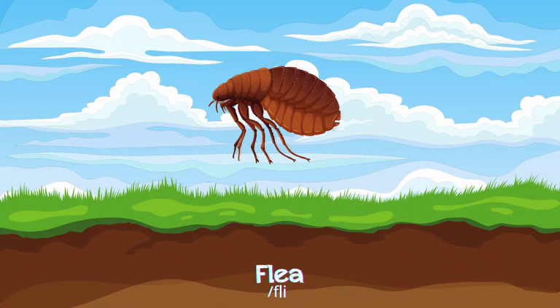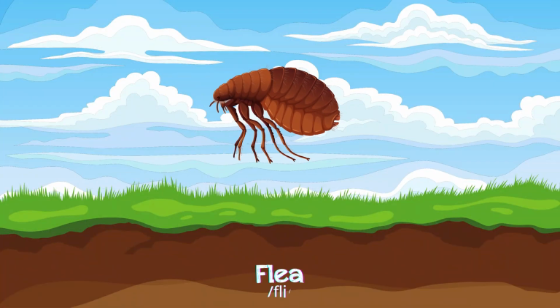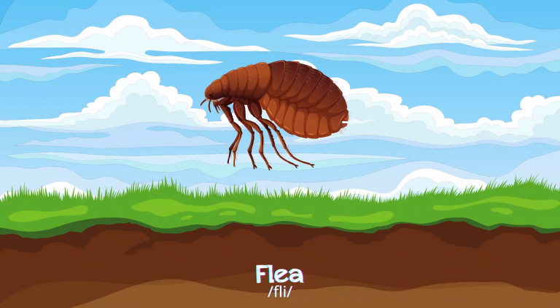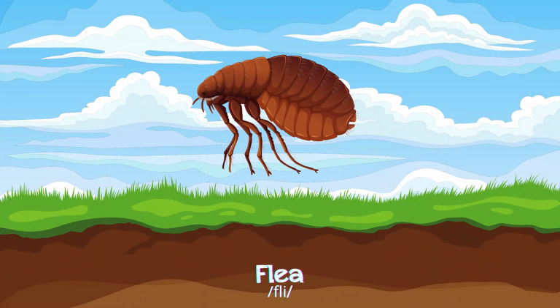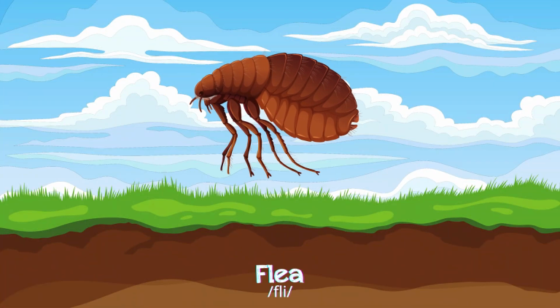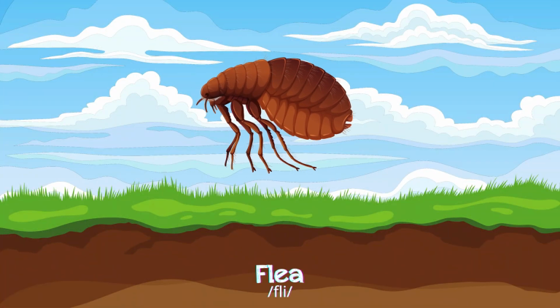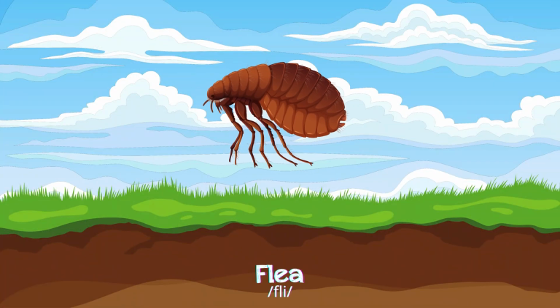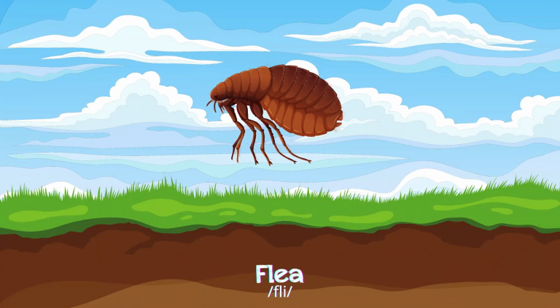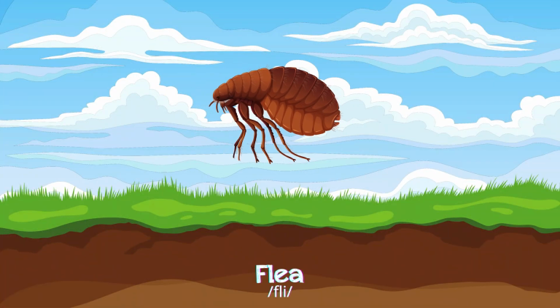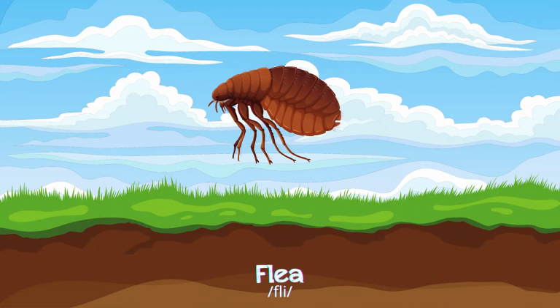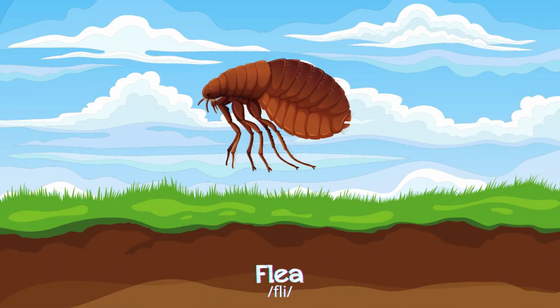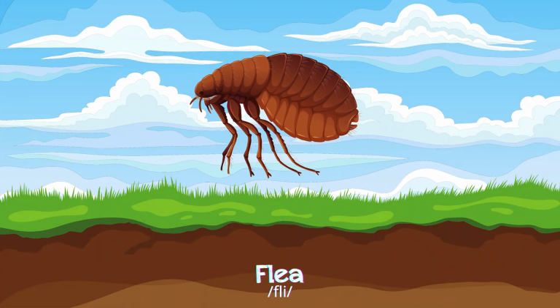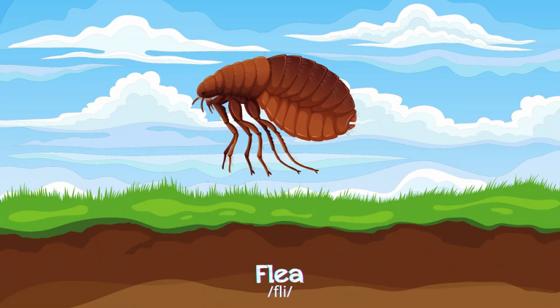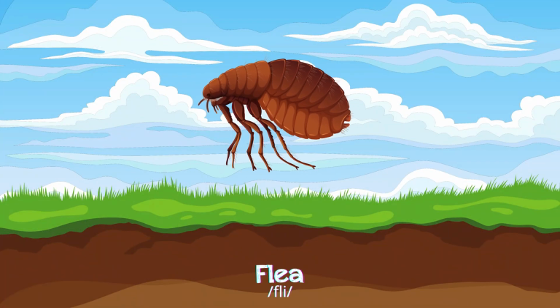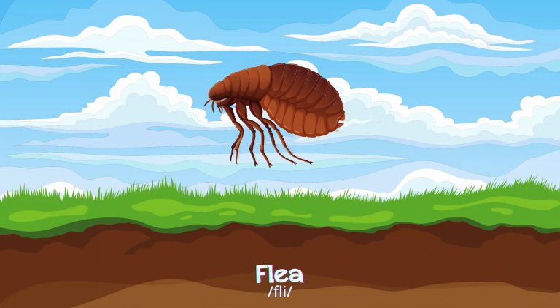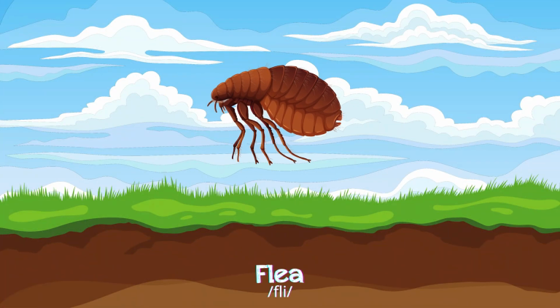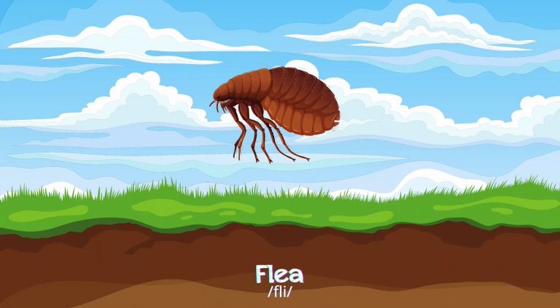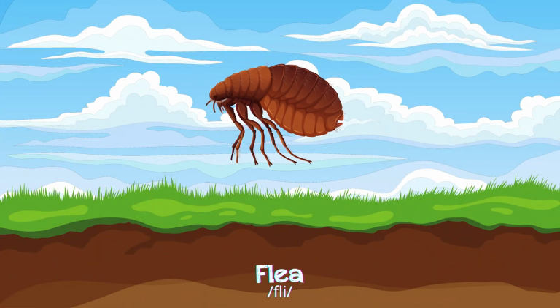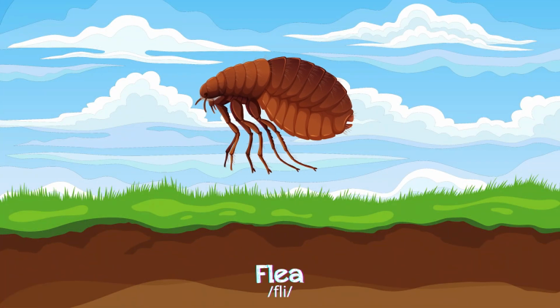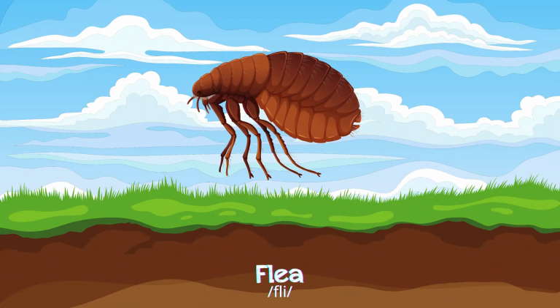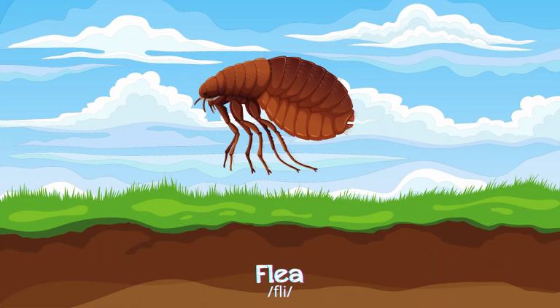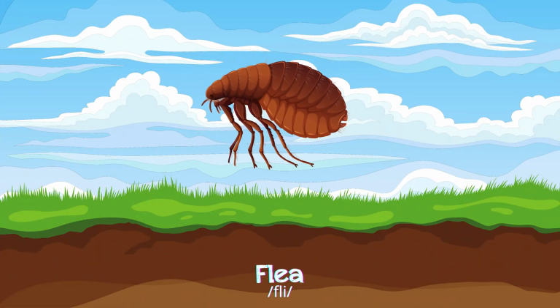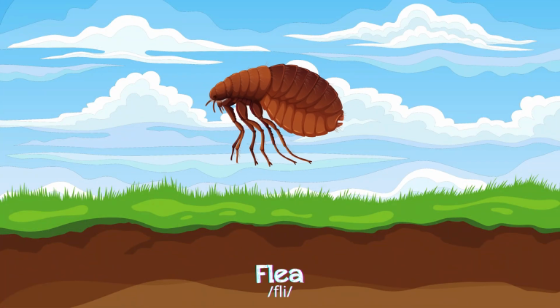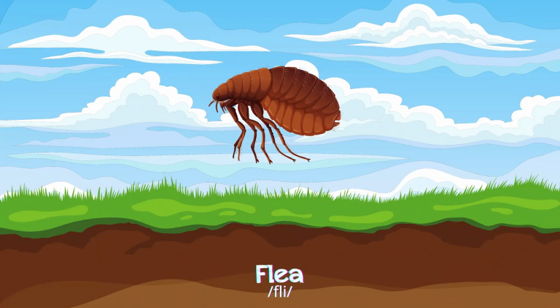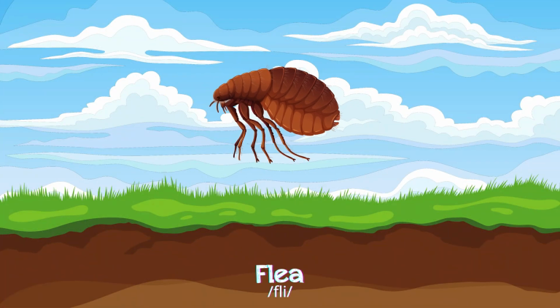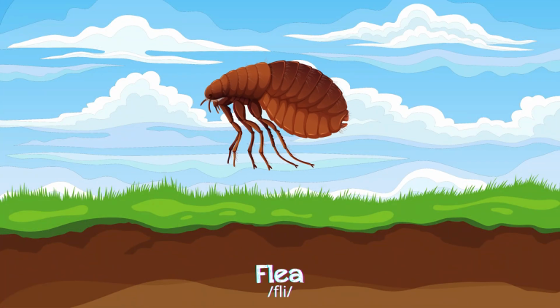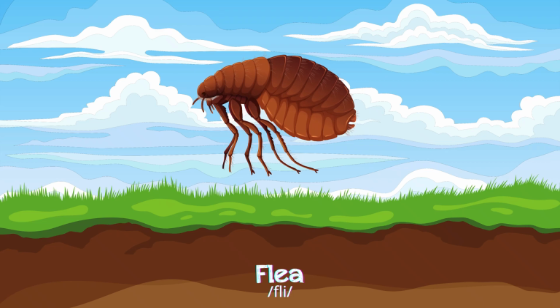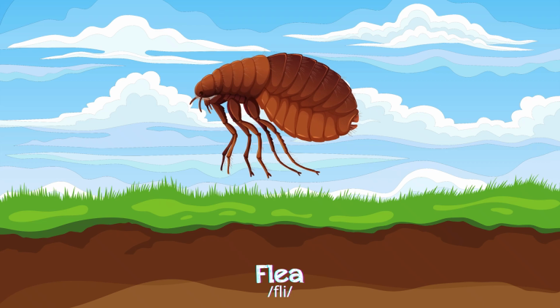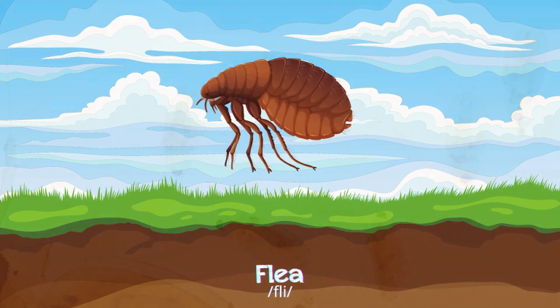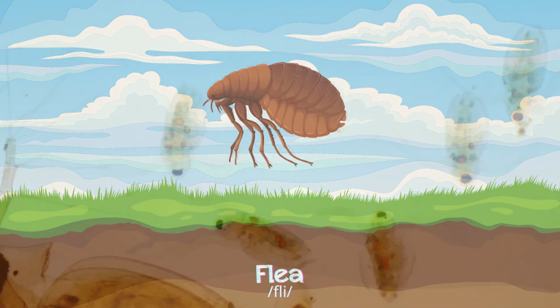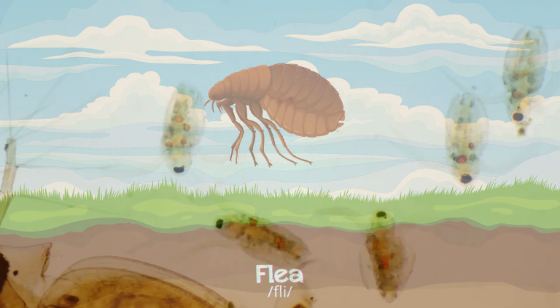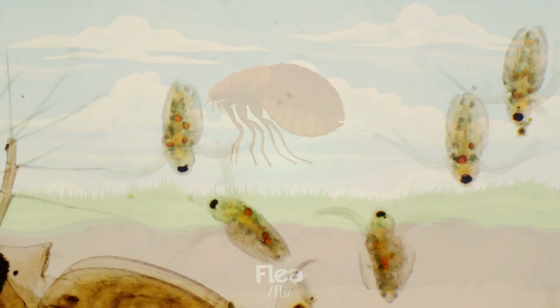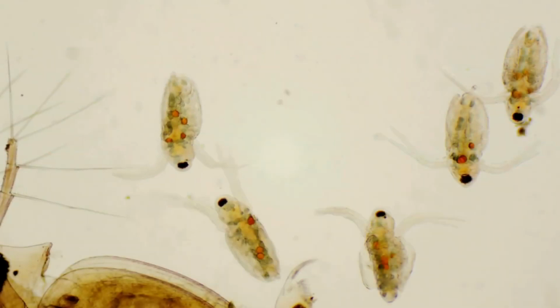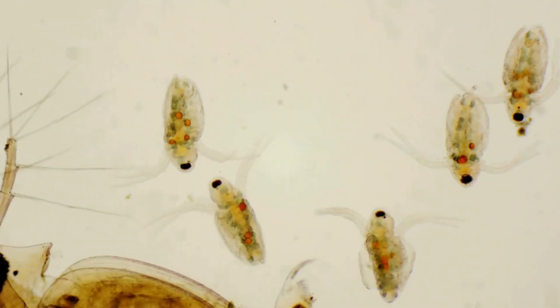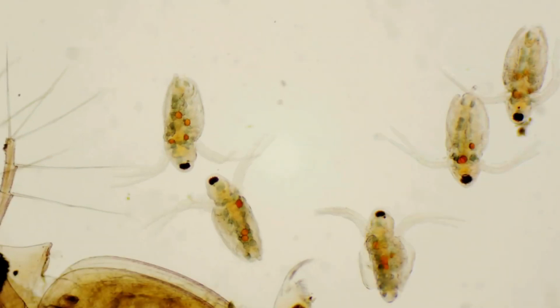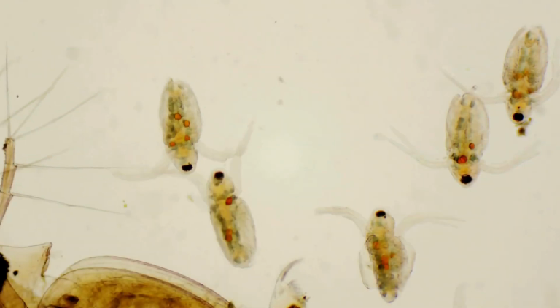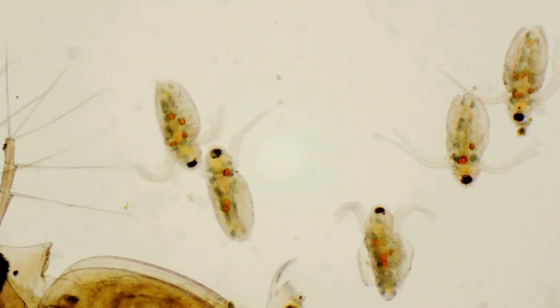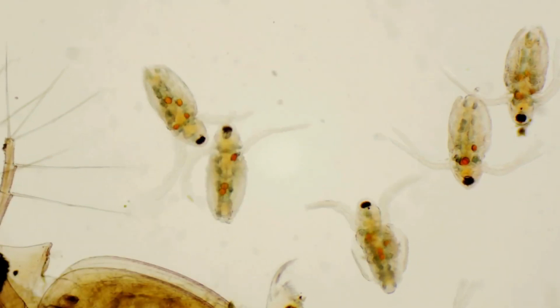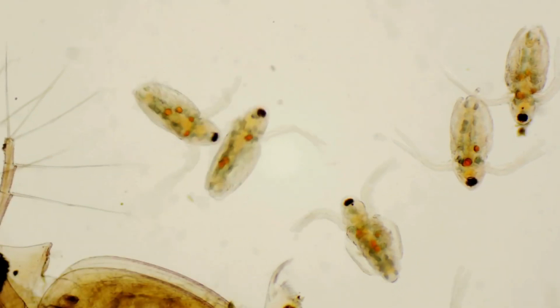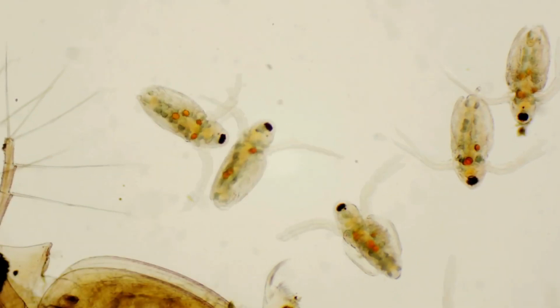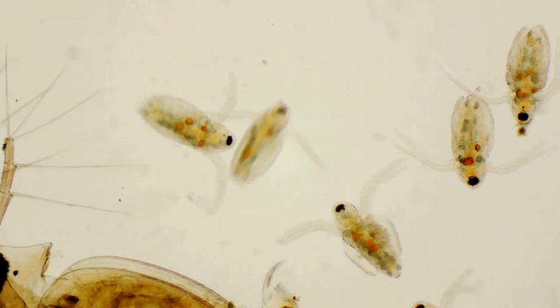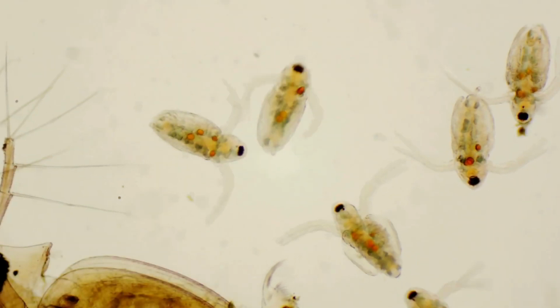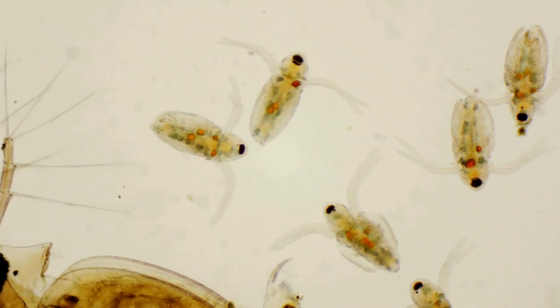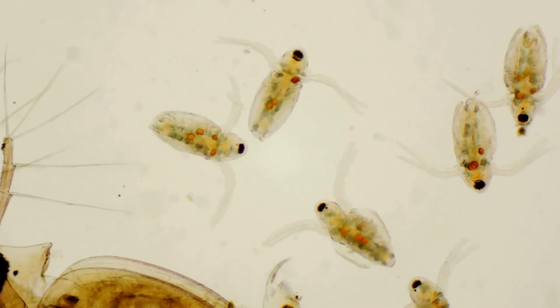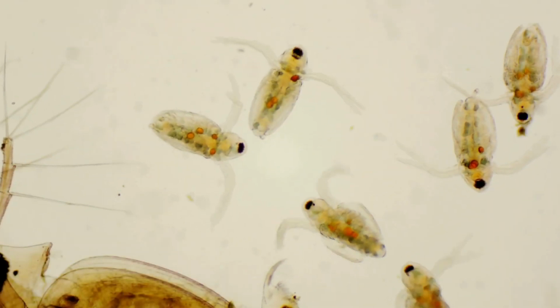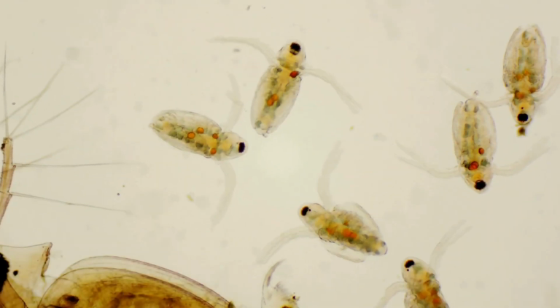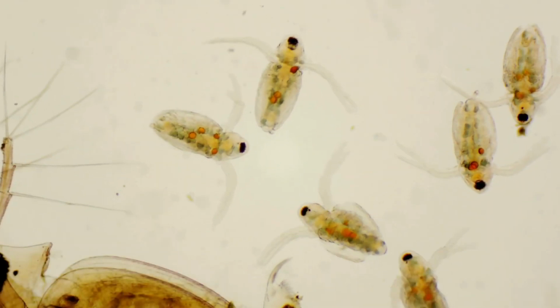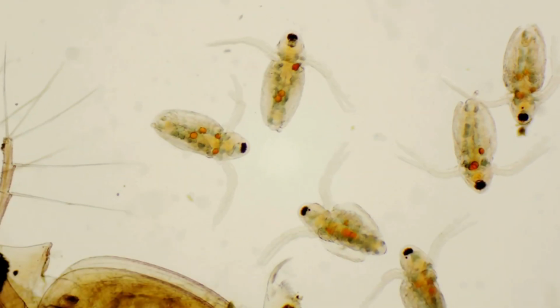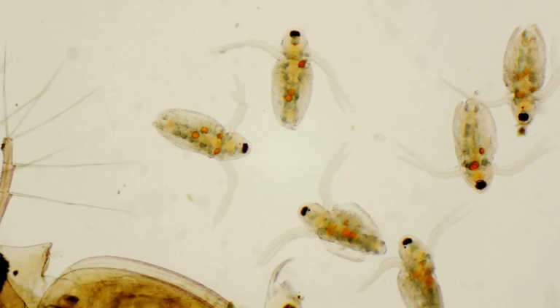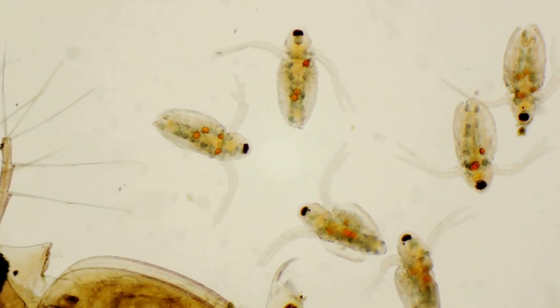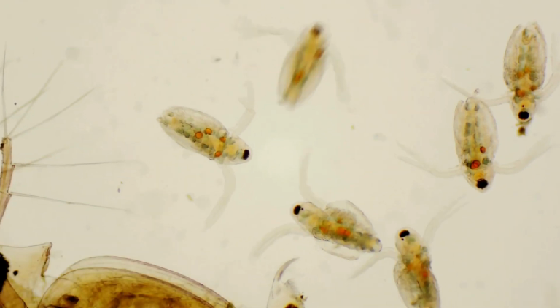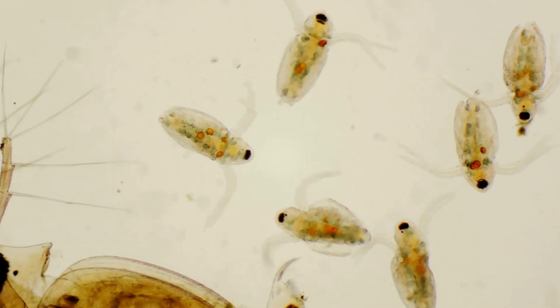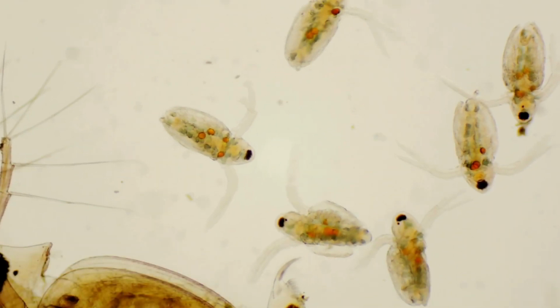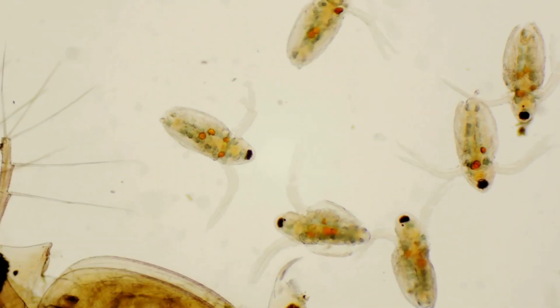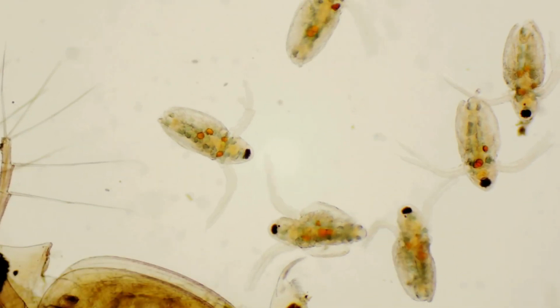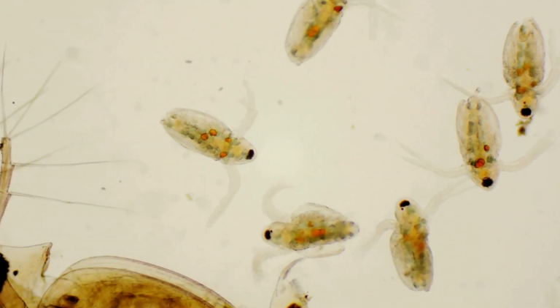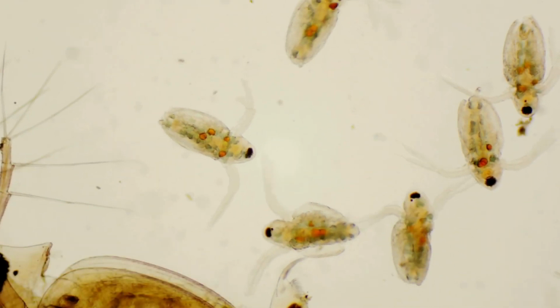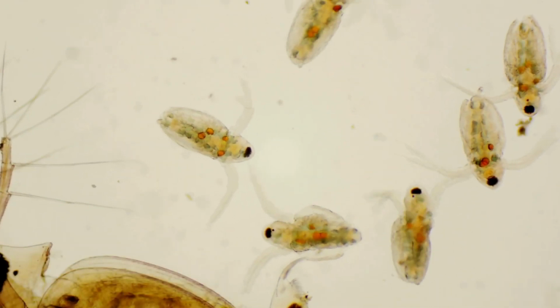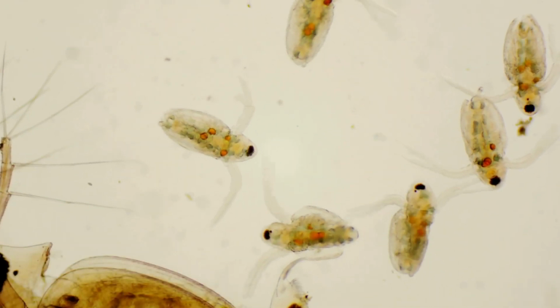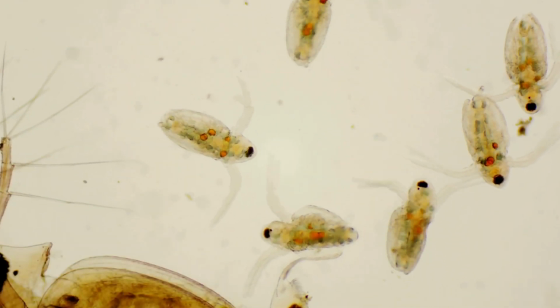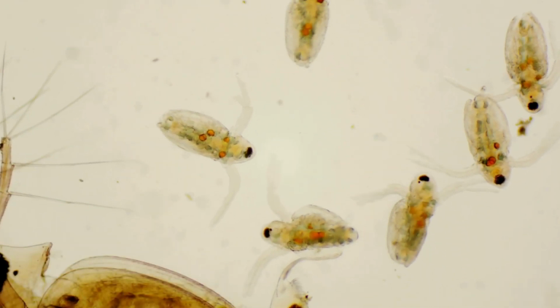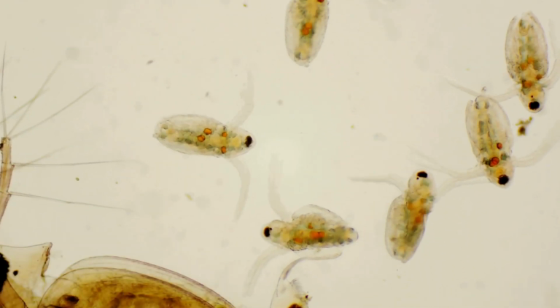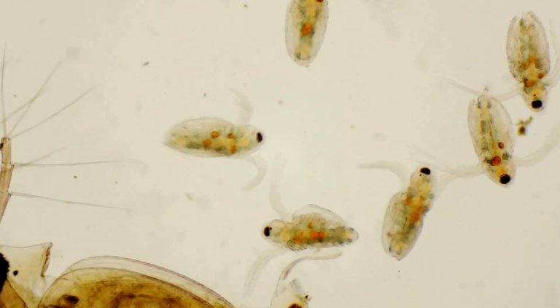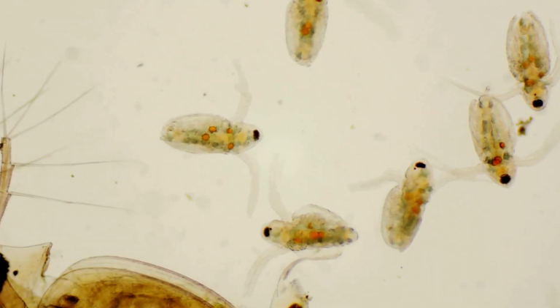Worms are small and troublesome, feeding on the blood of animals and hiding in their fur or habitats.